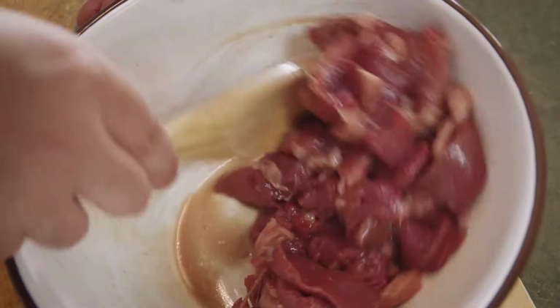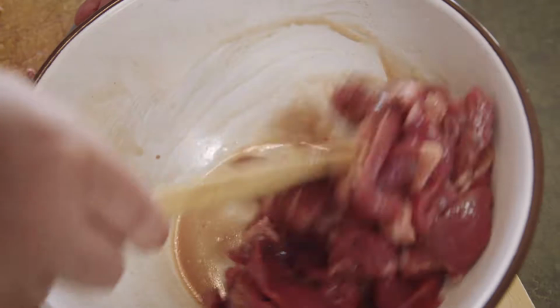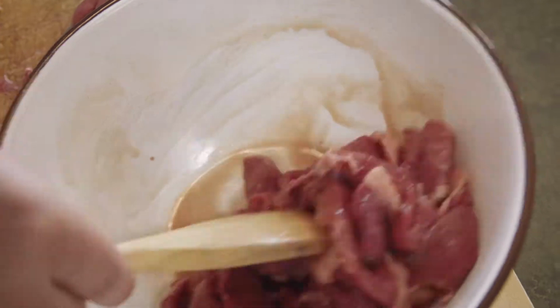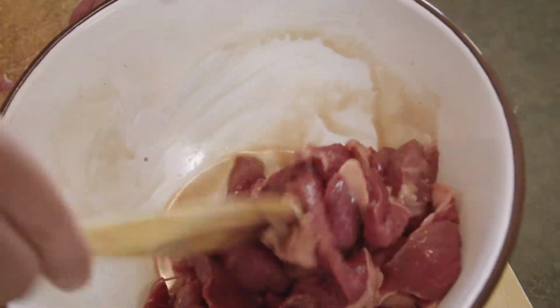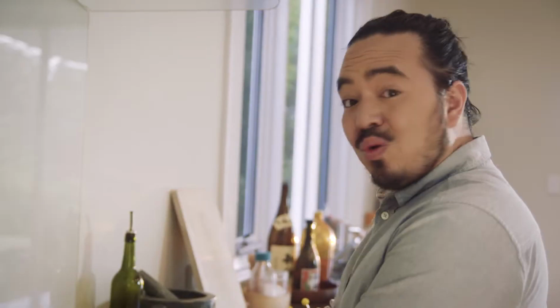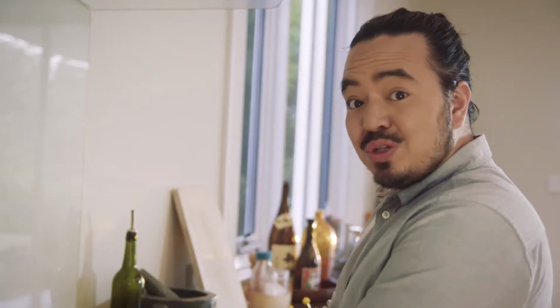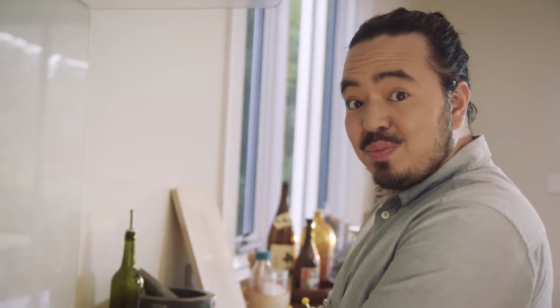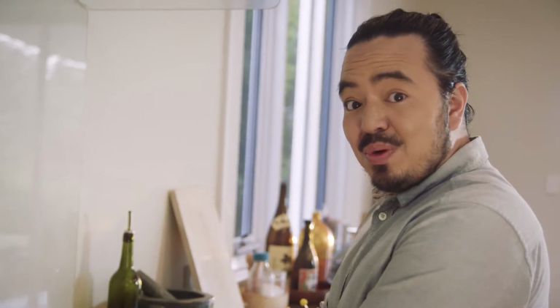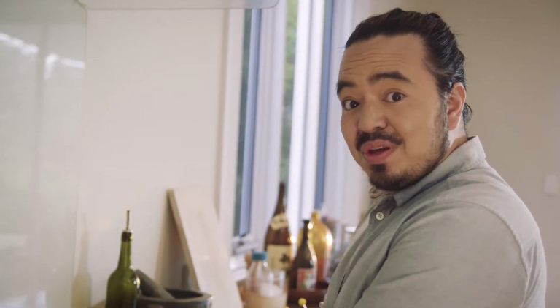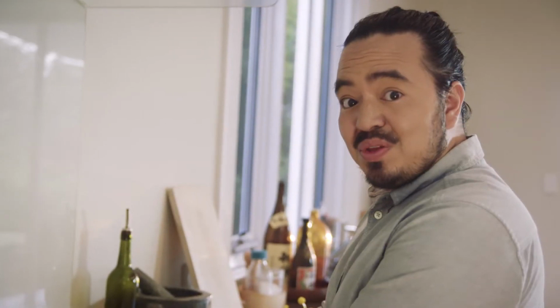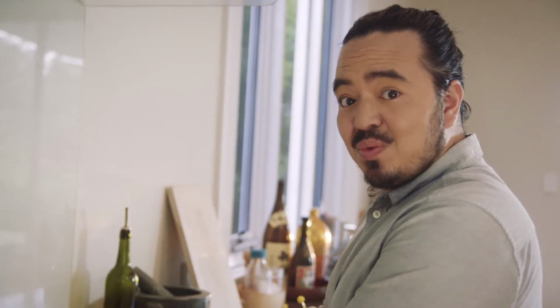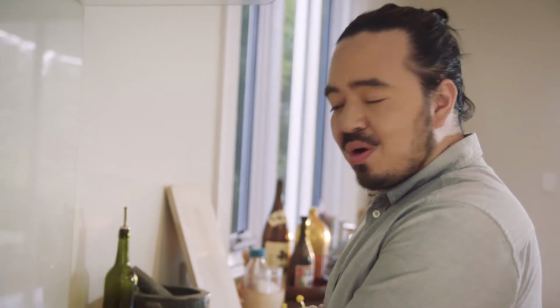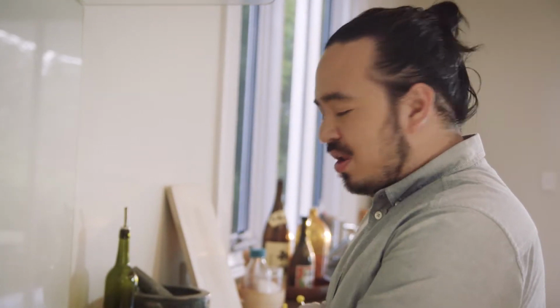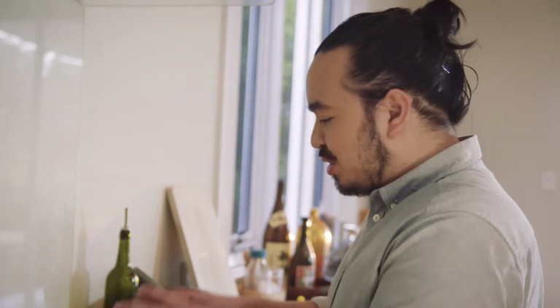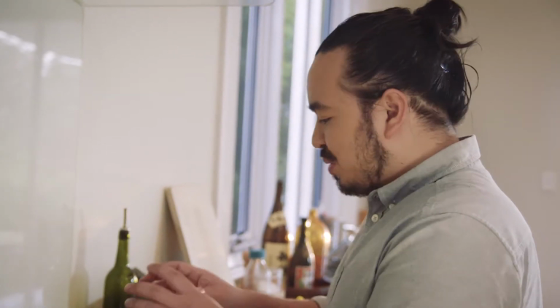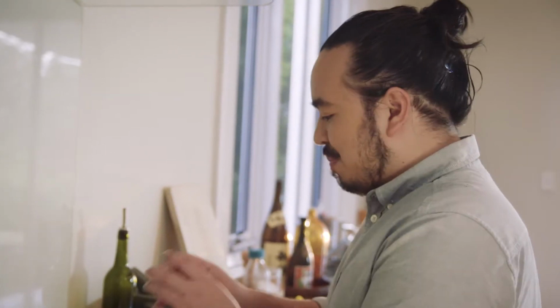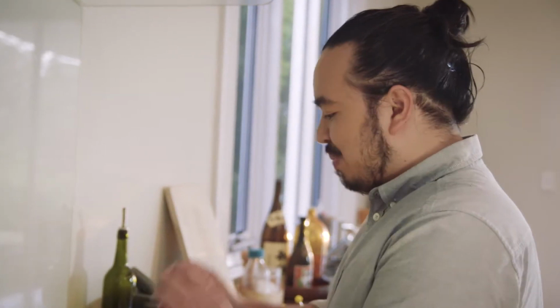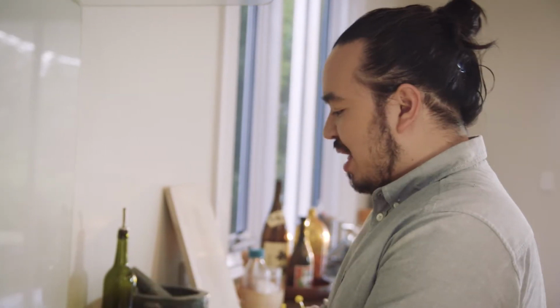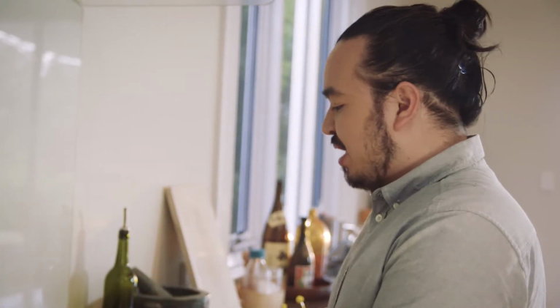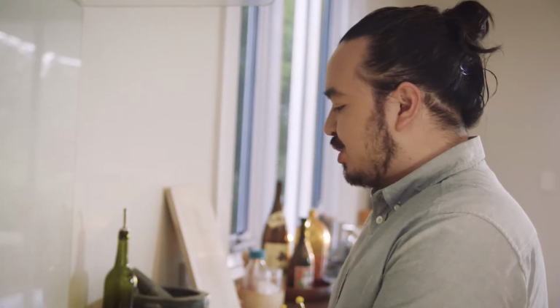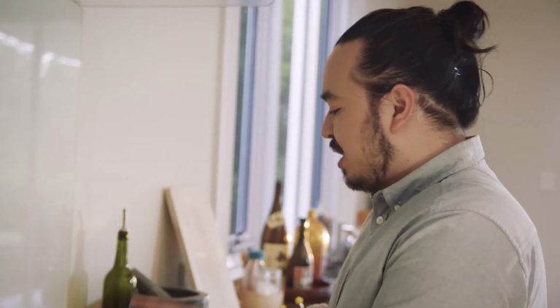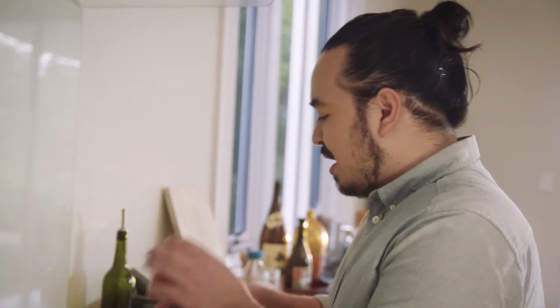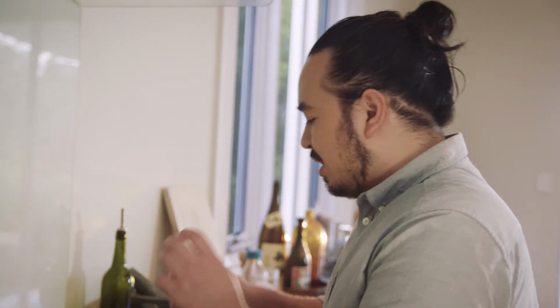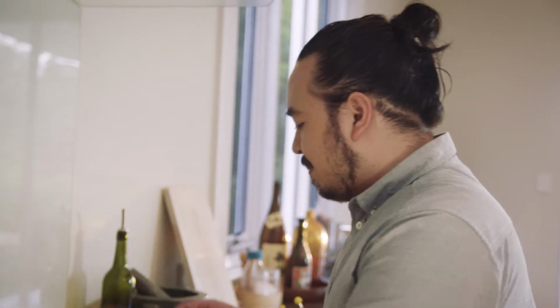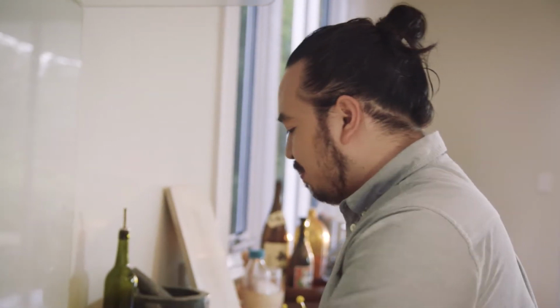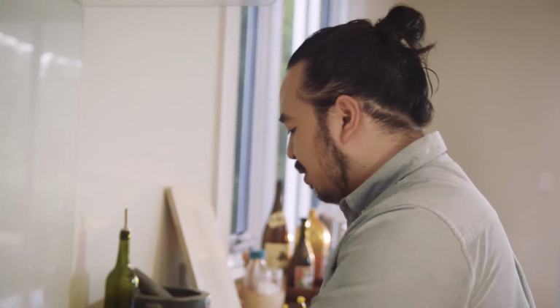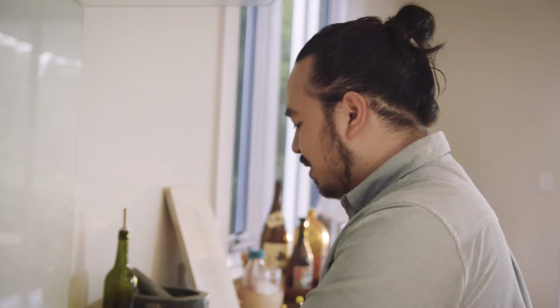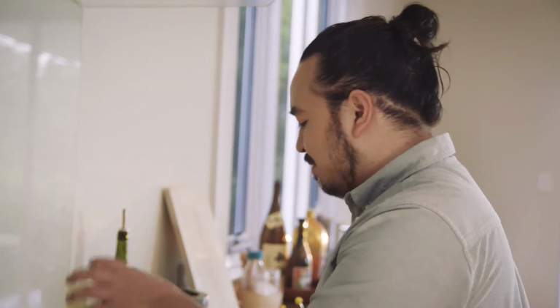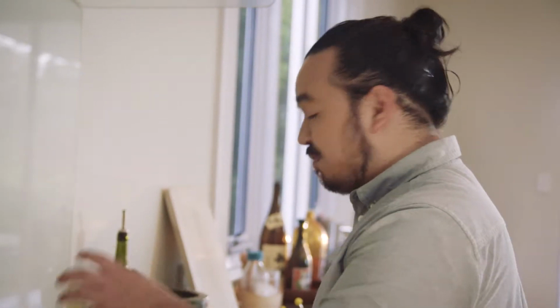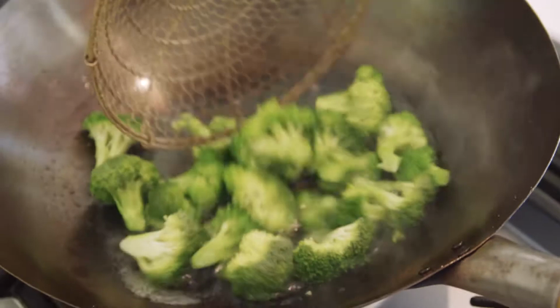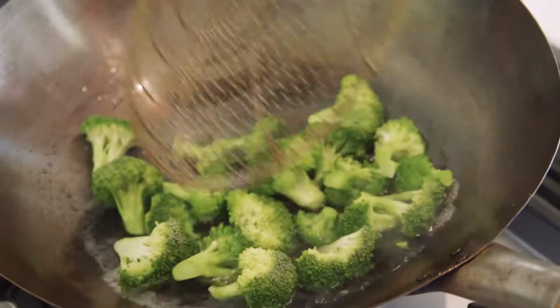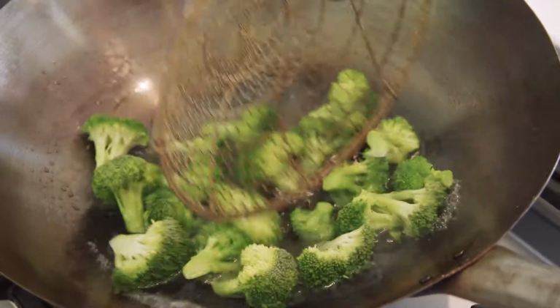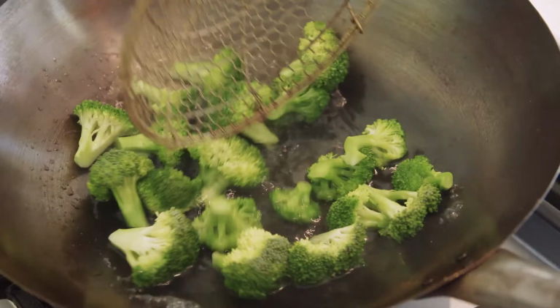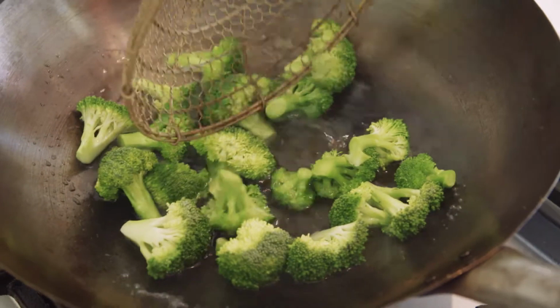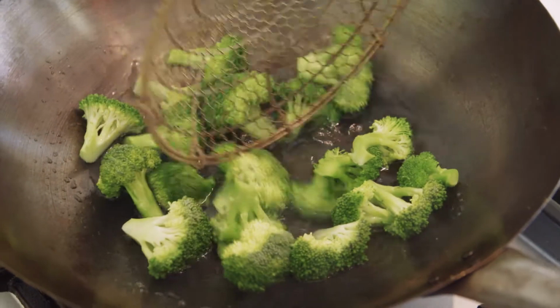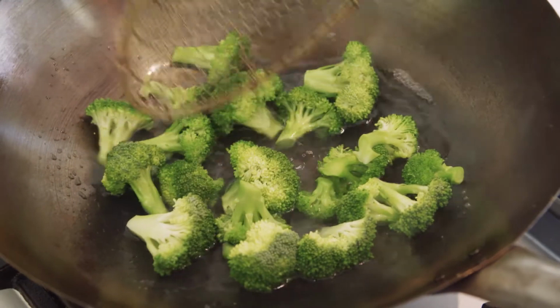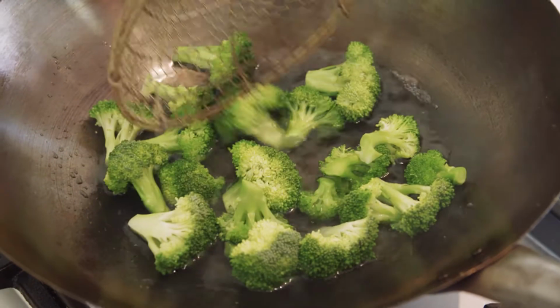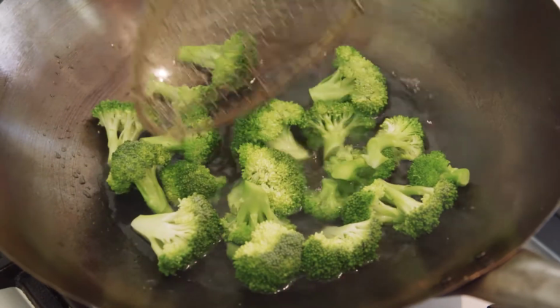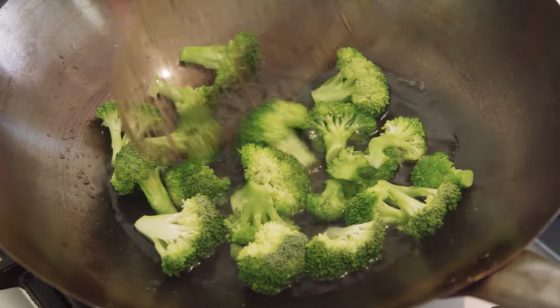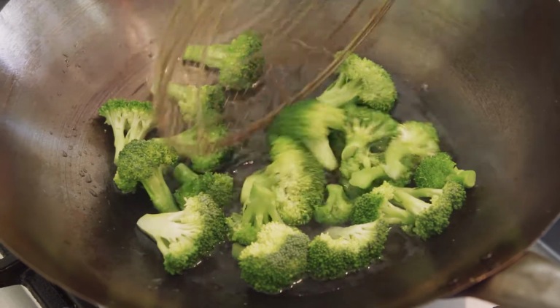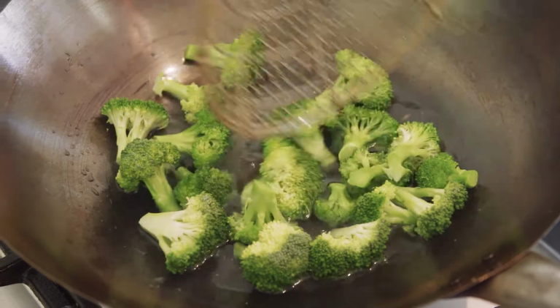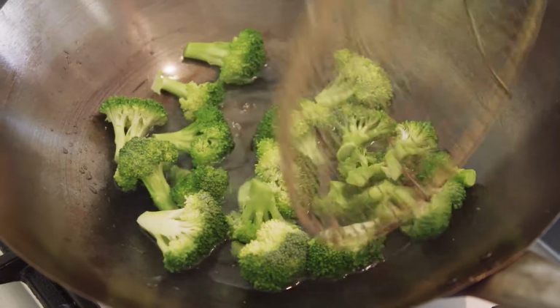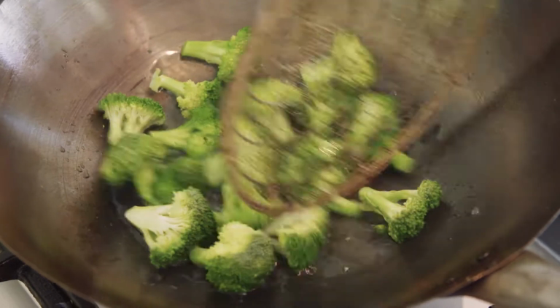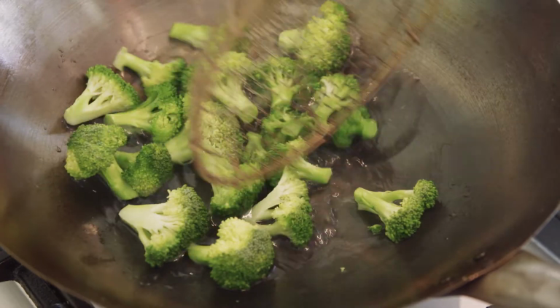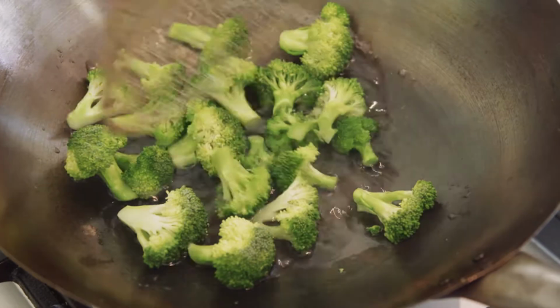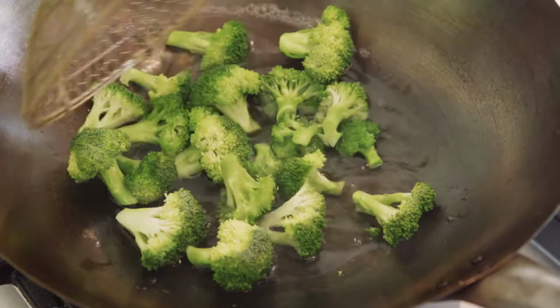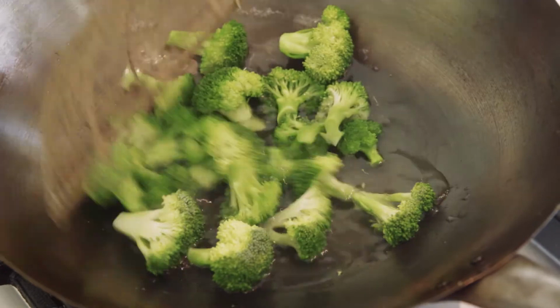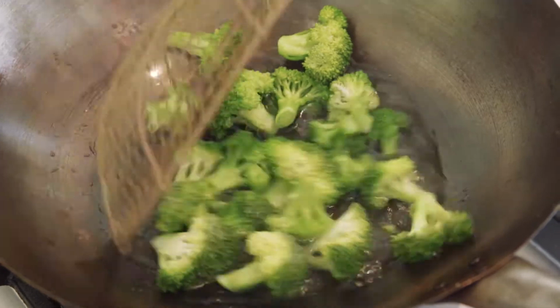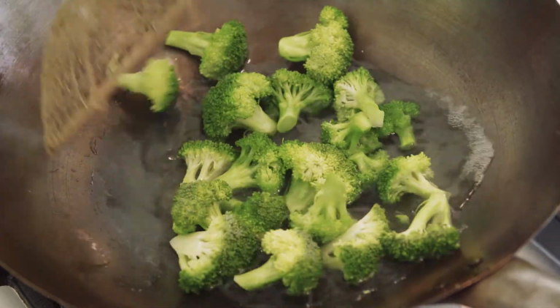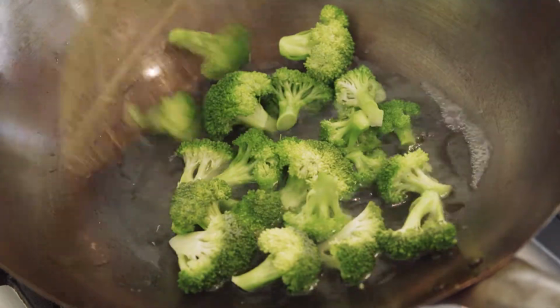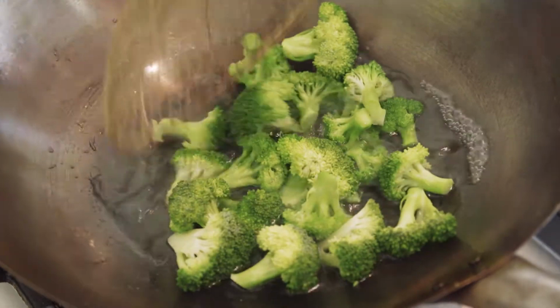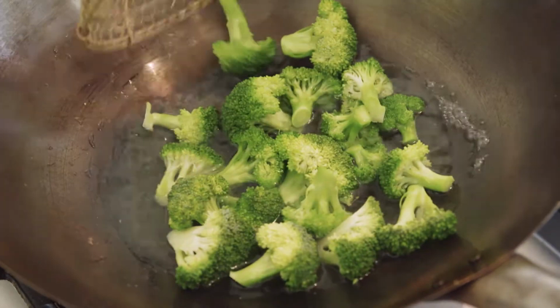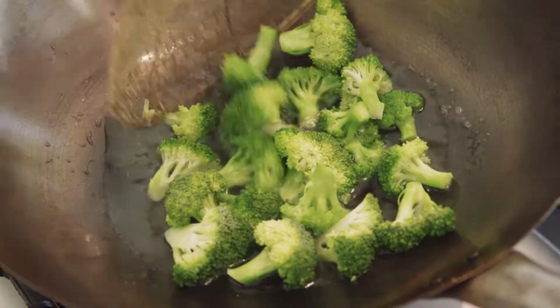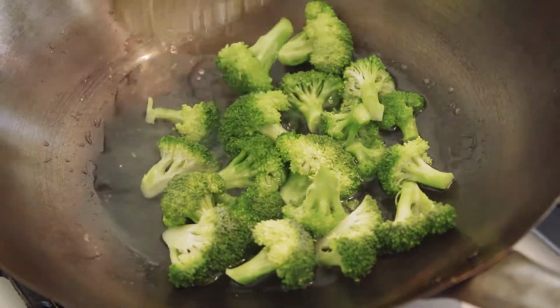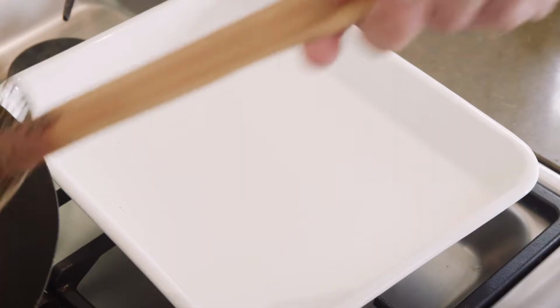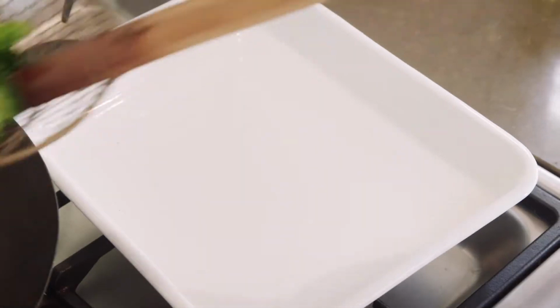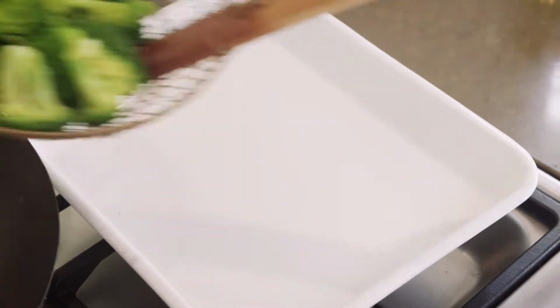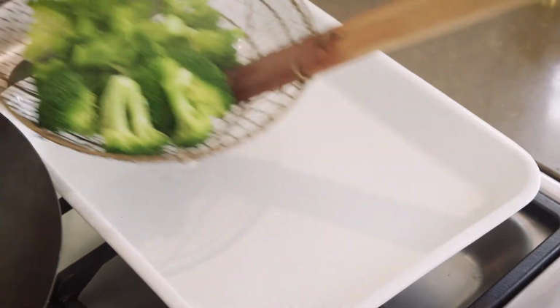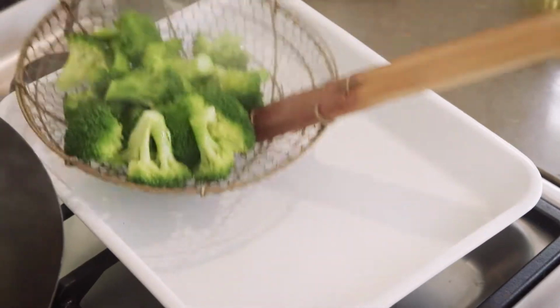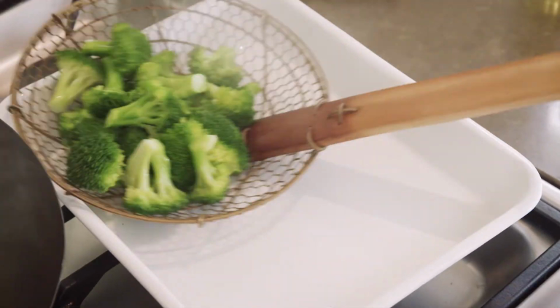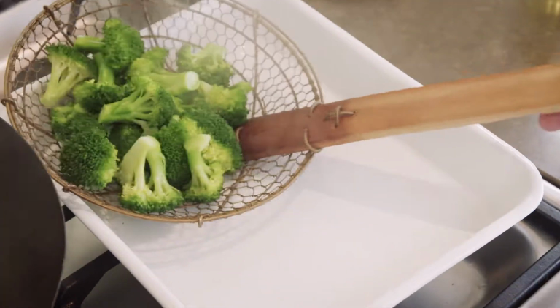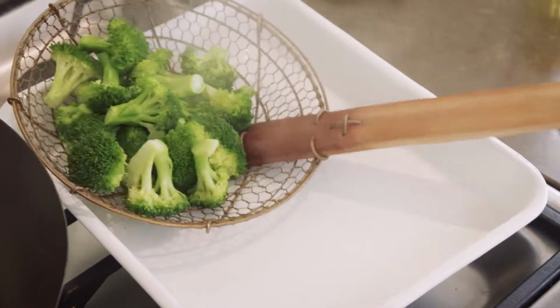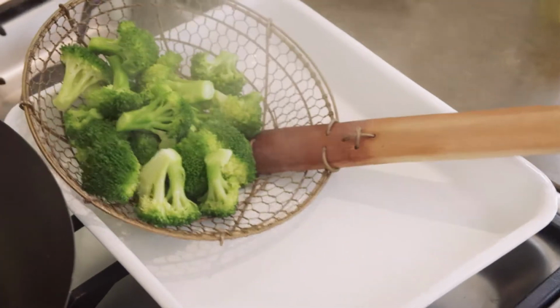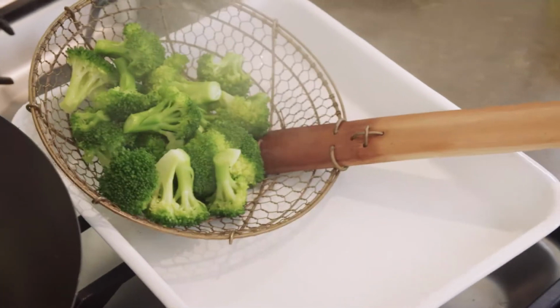There's some water boiling in the wok and I just want to blanch the broccoli first, because it's going to take a little bit longer to cook than the beef. The broccoli comes out.